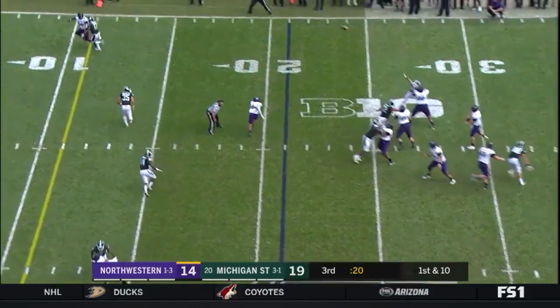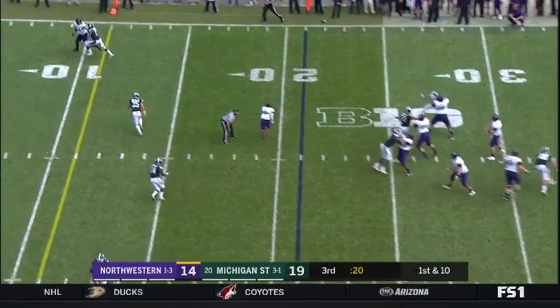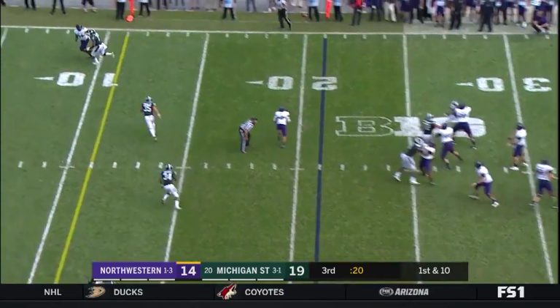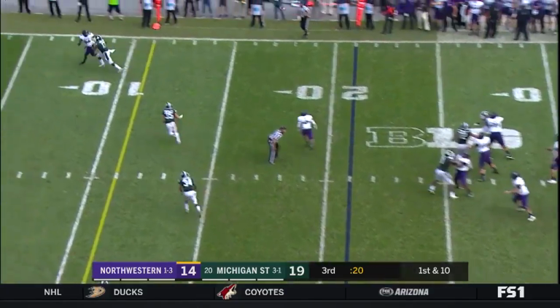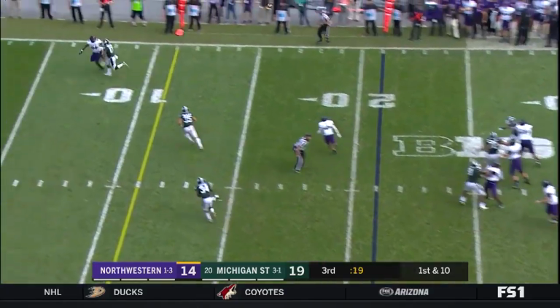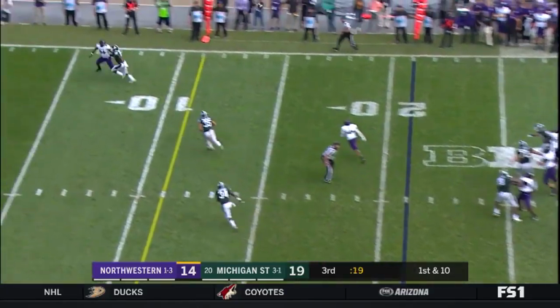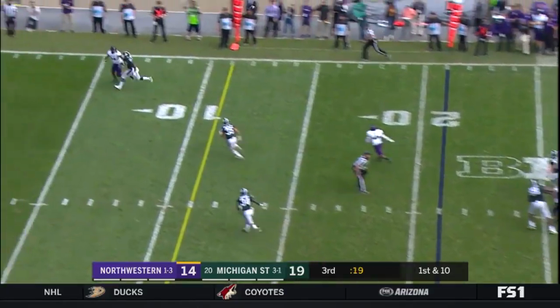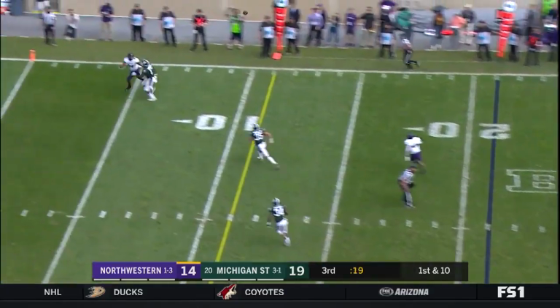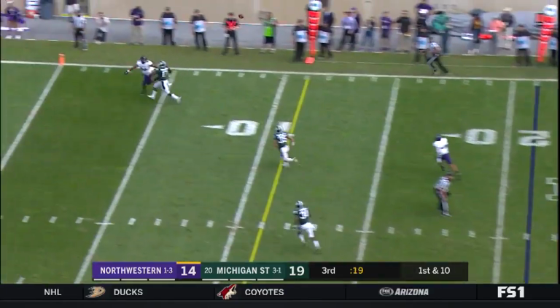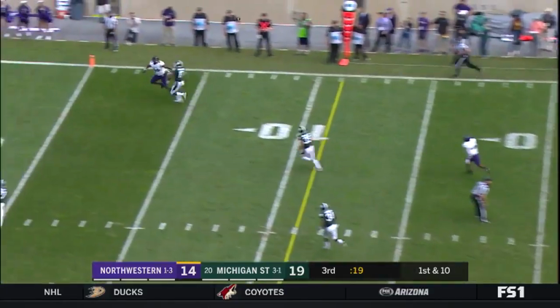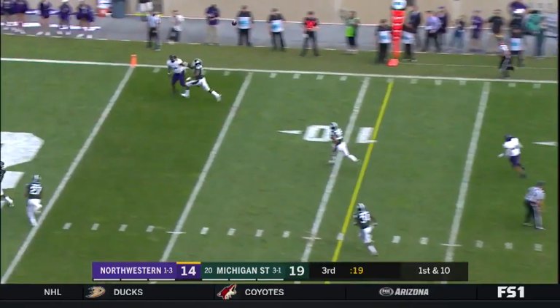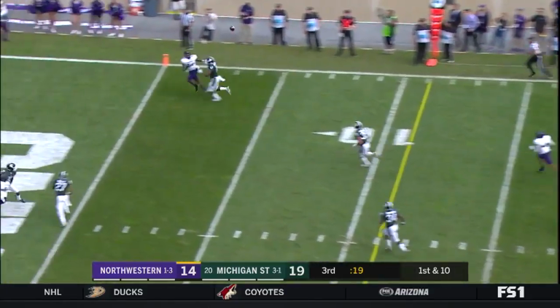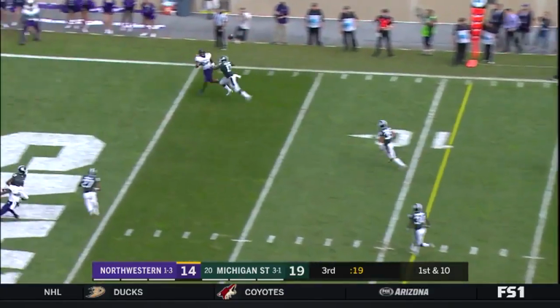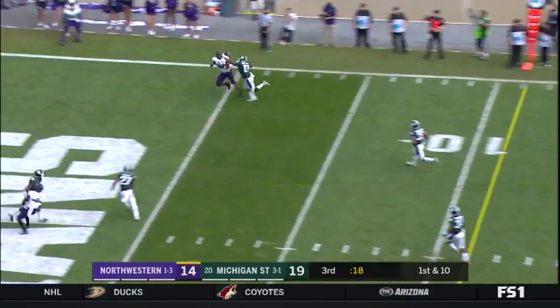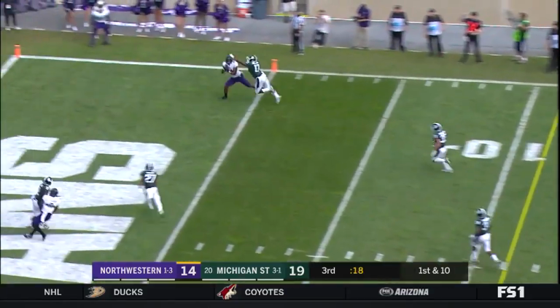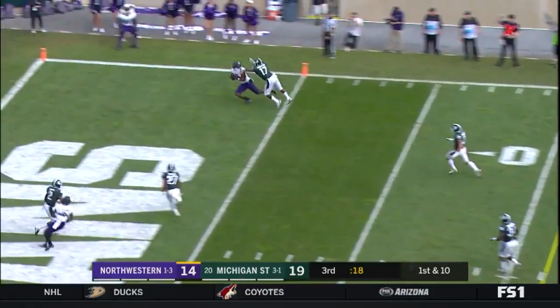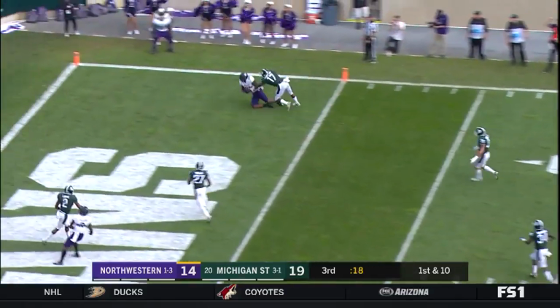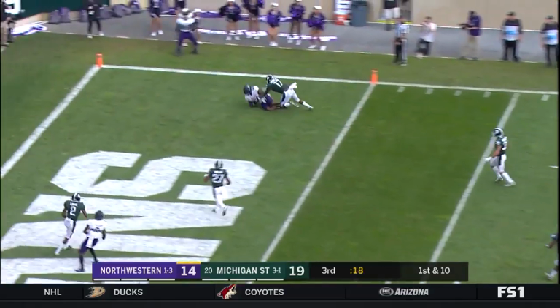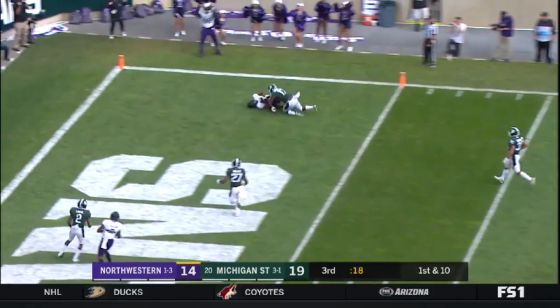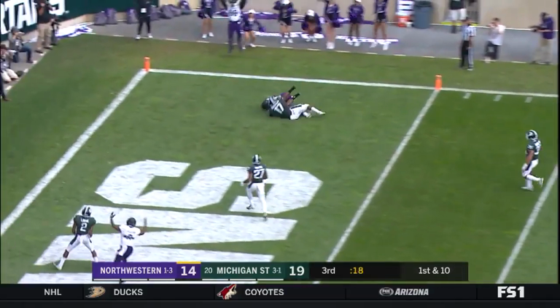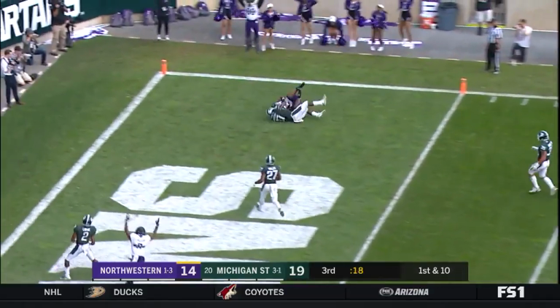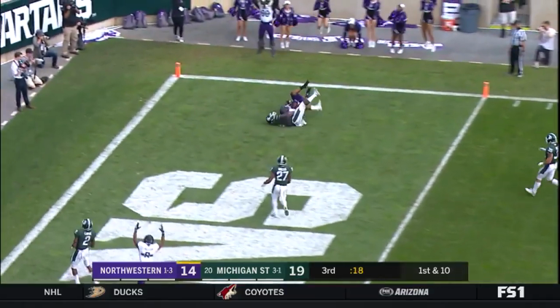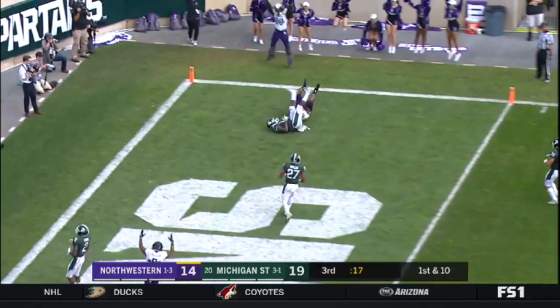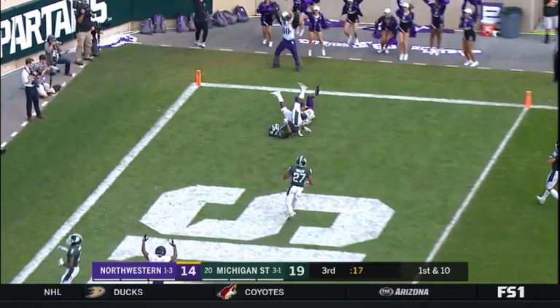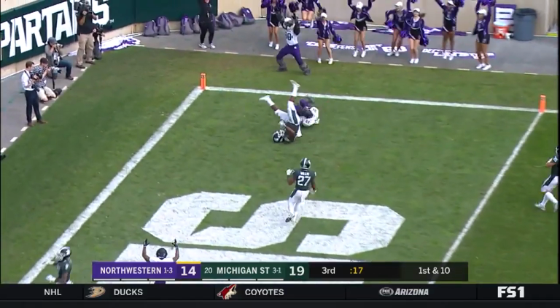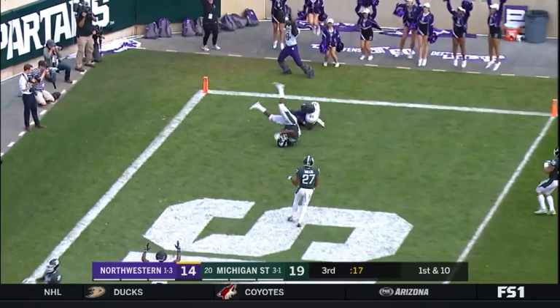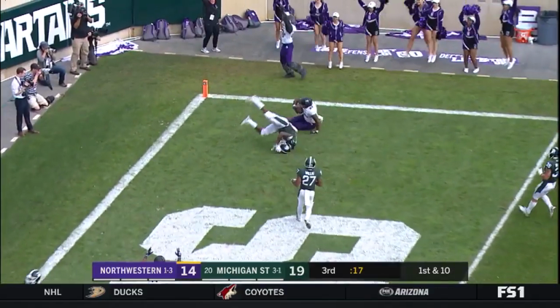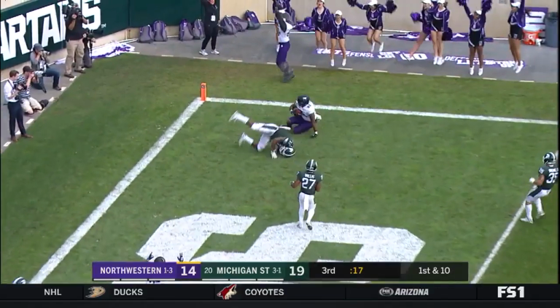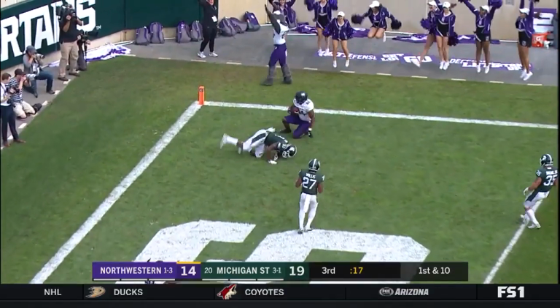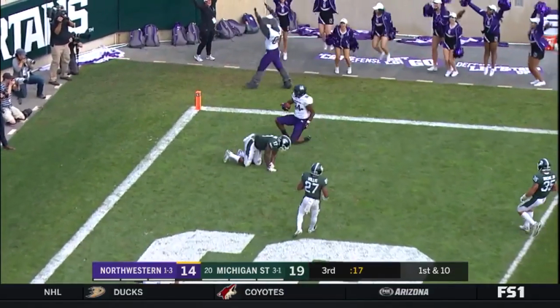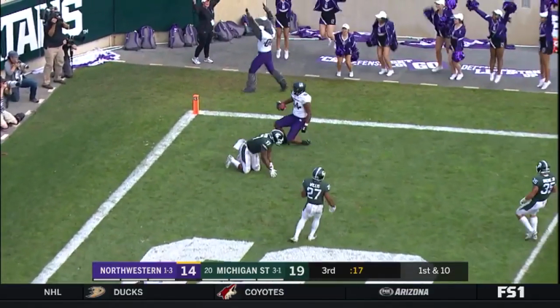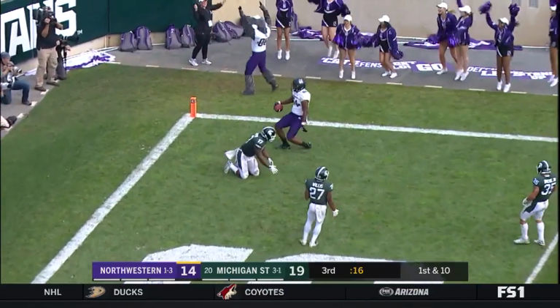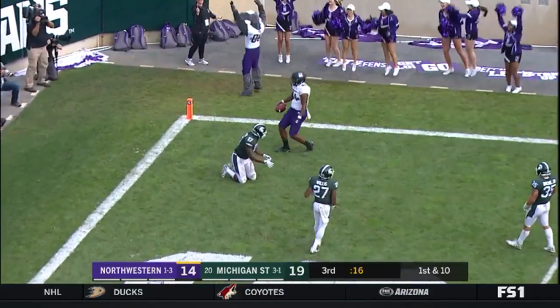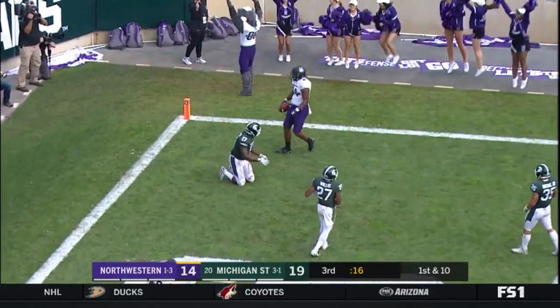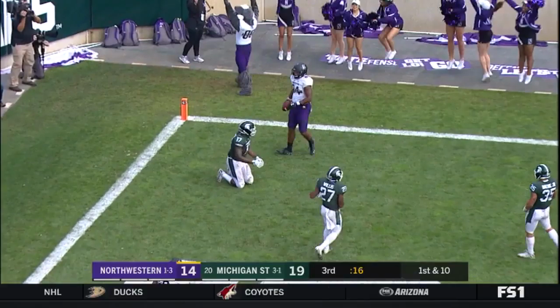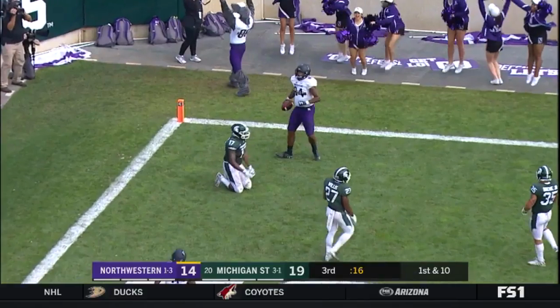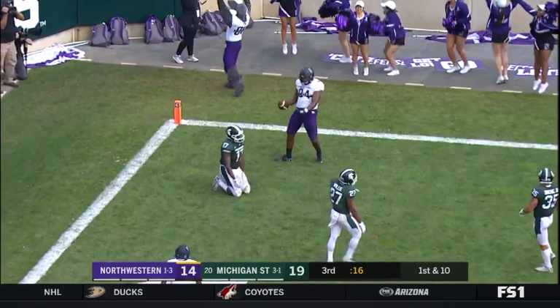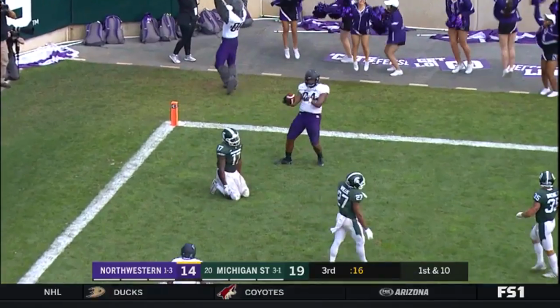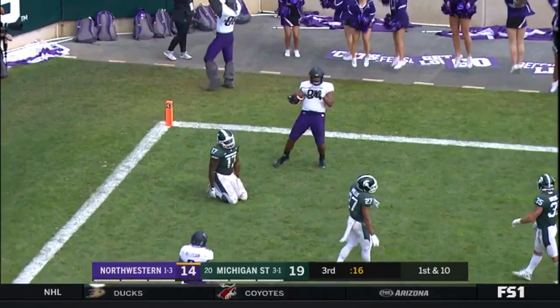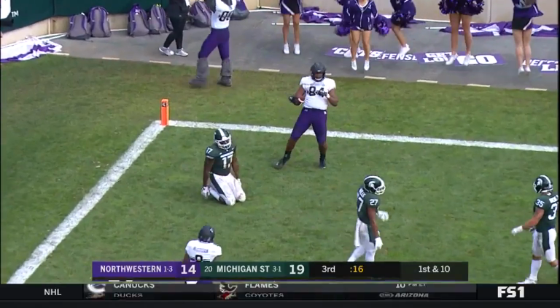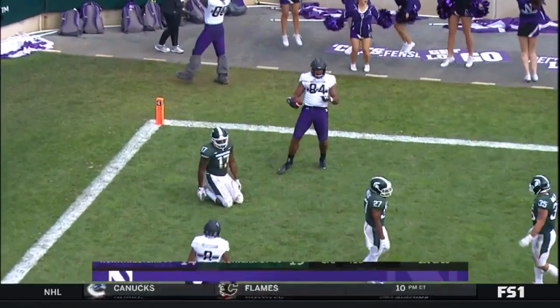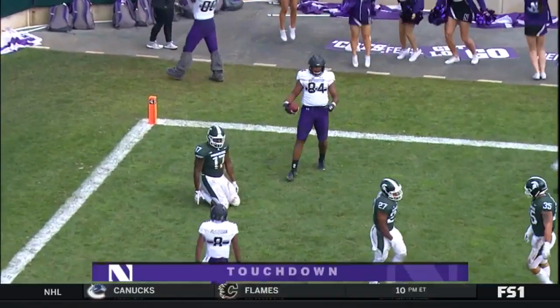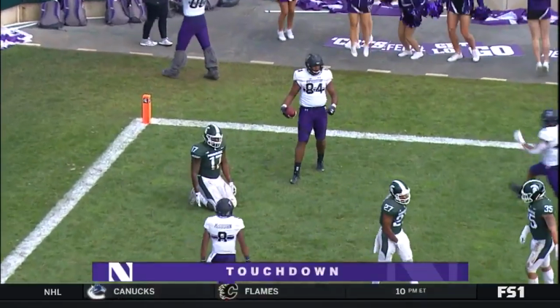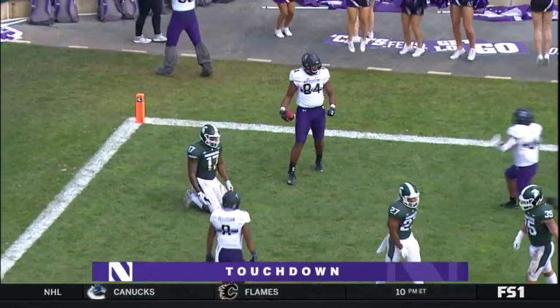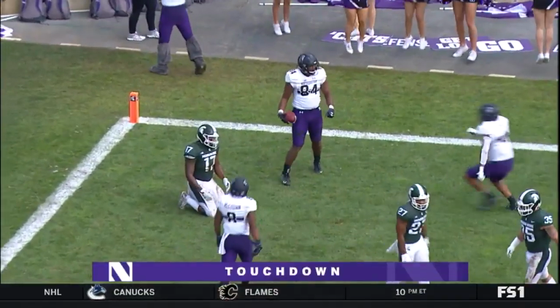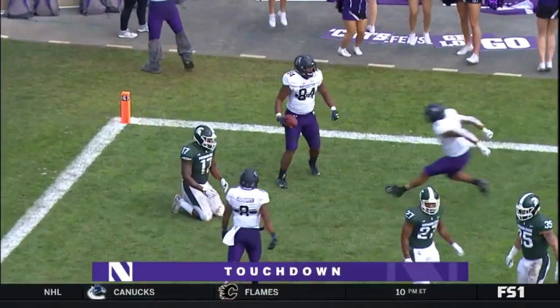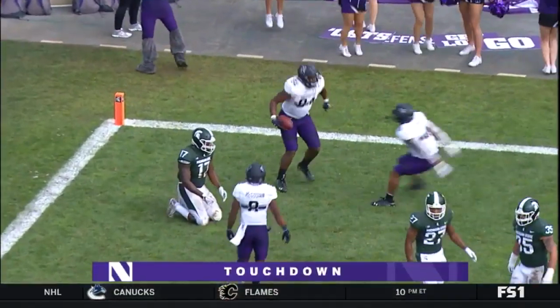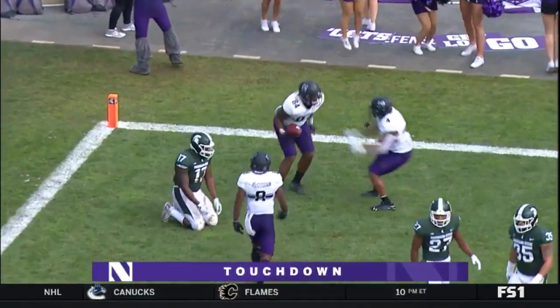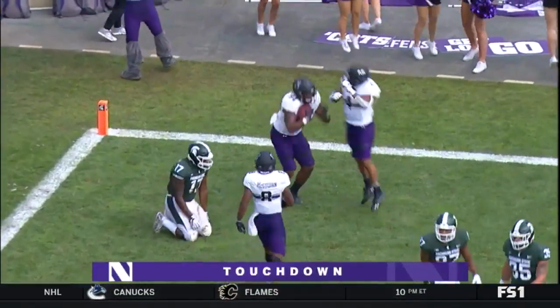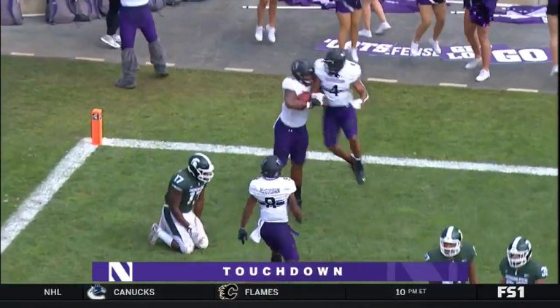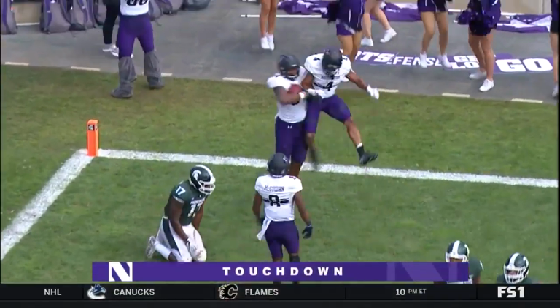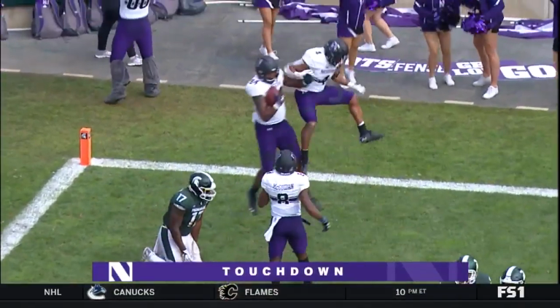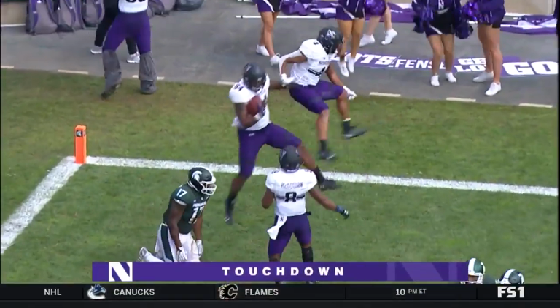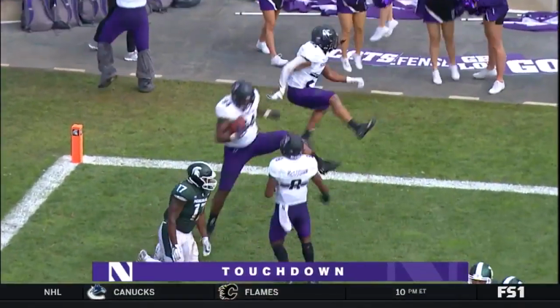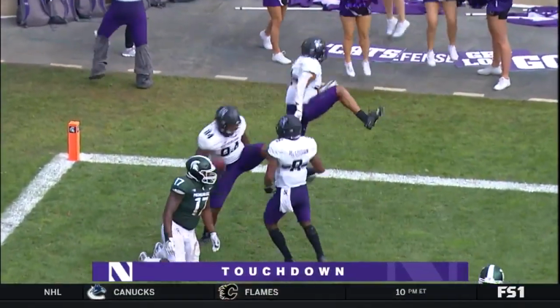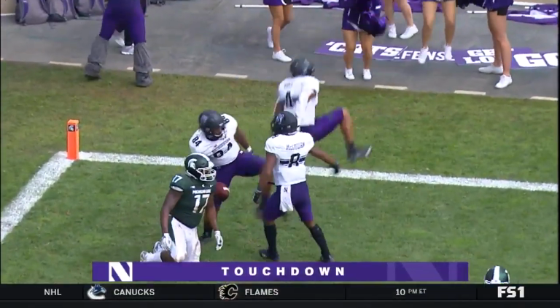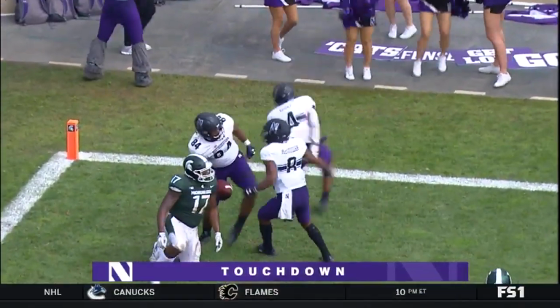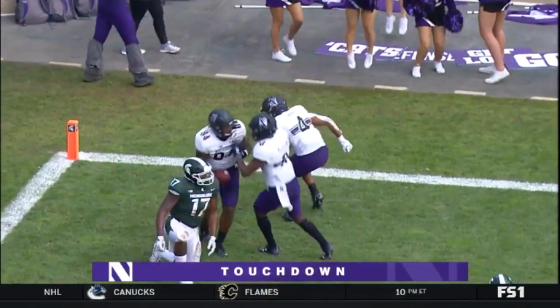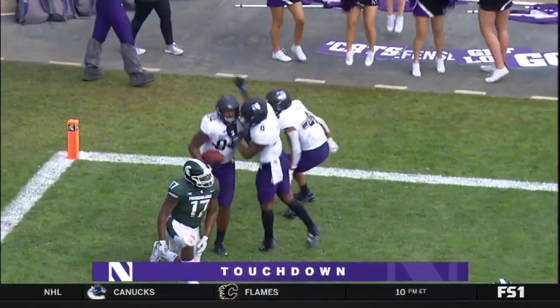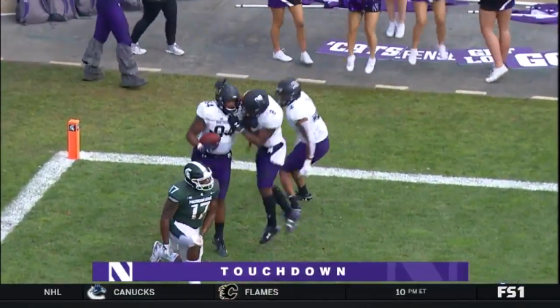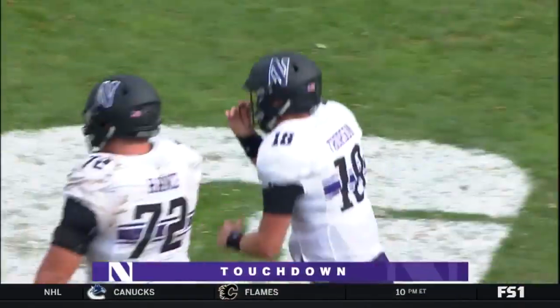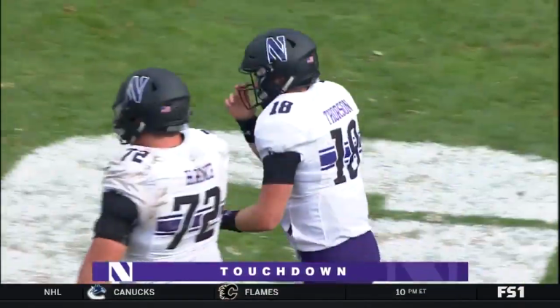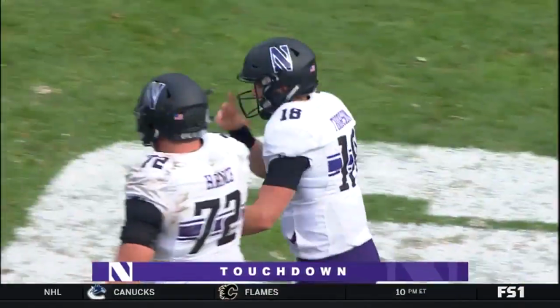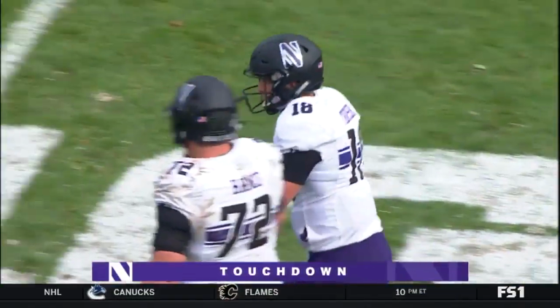Even with this much time remaining, looping it towards the corner, it's caught. It's a touchdown. It's Green. Northwestern reclaims the lead.